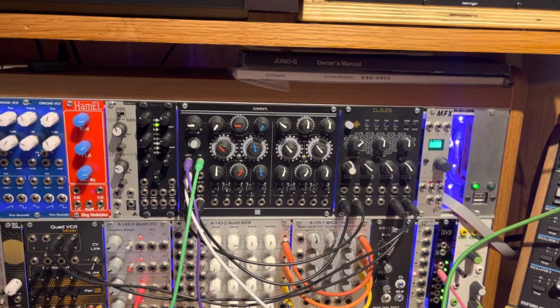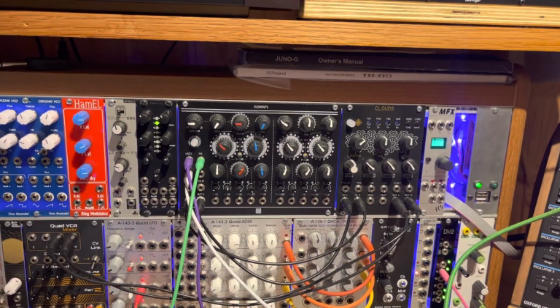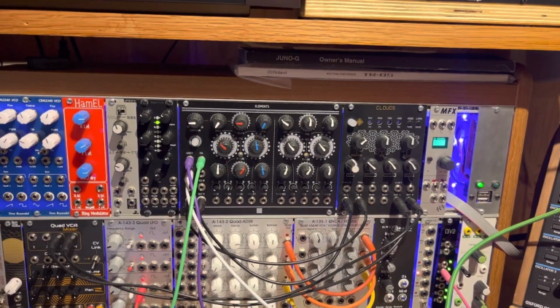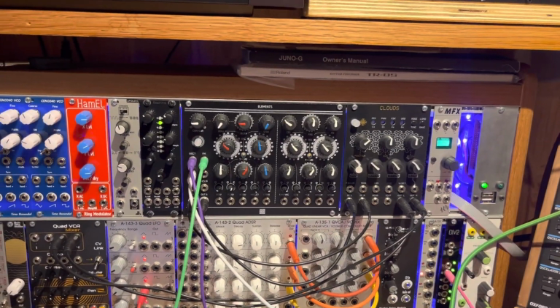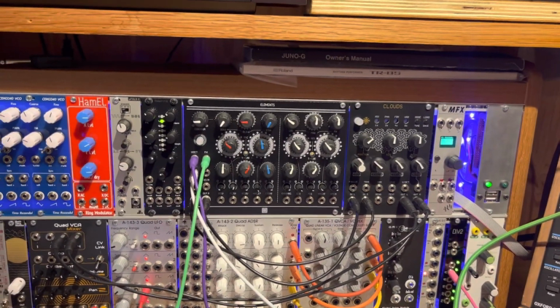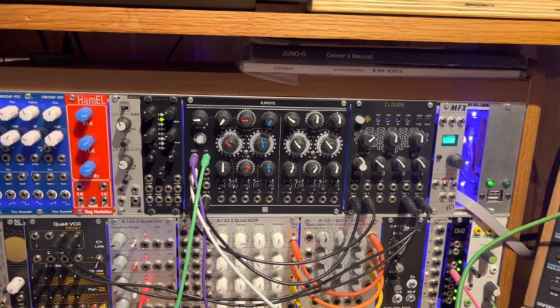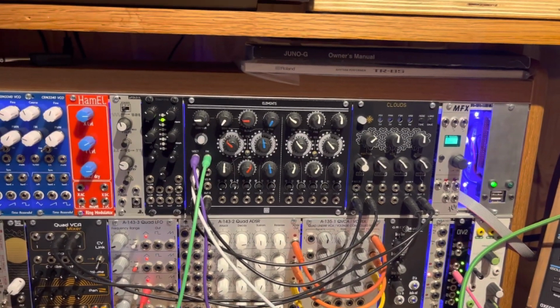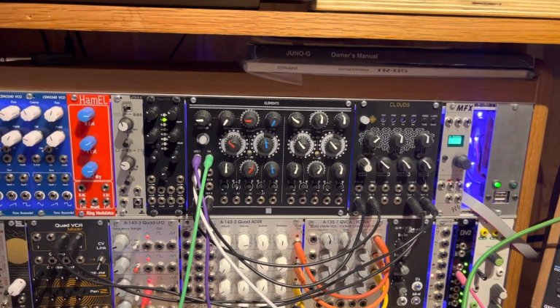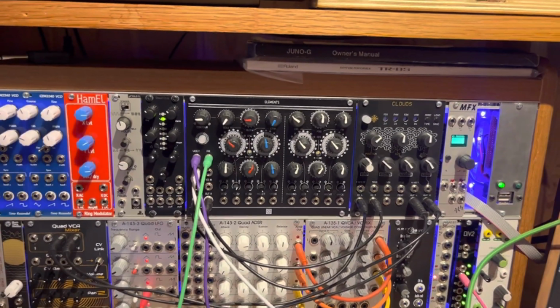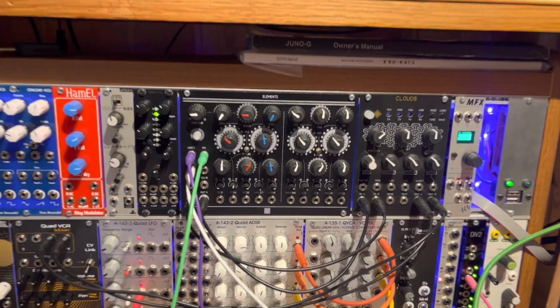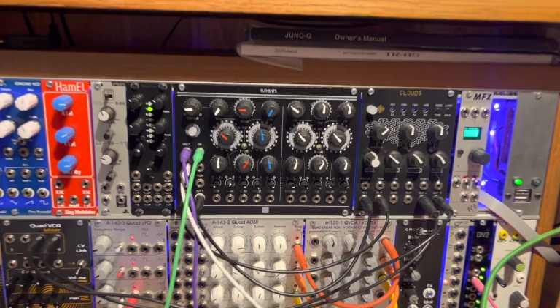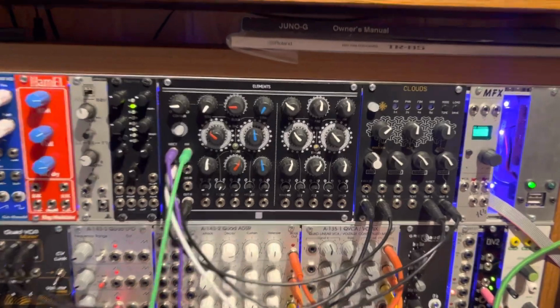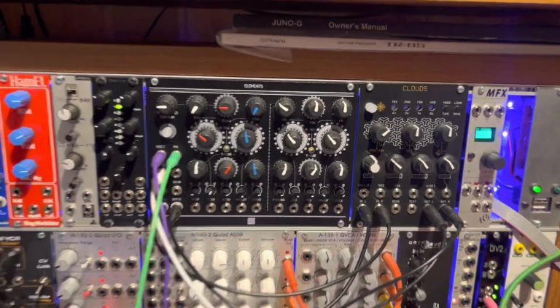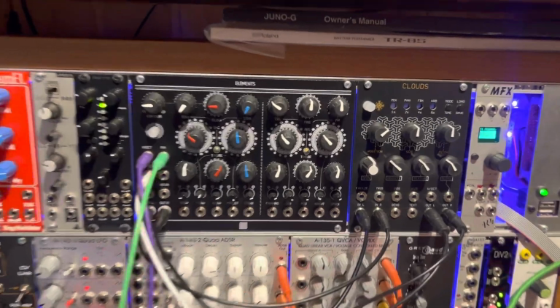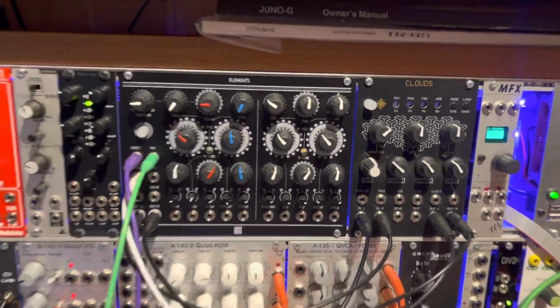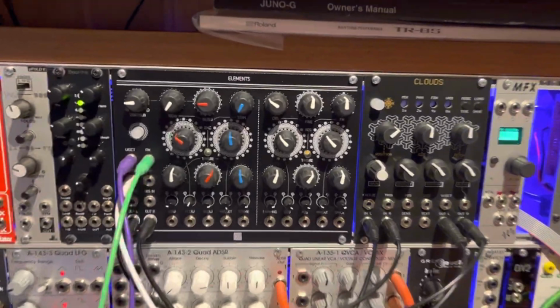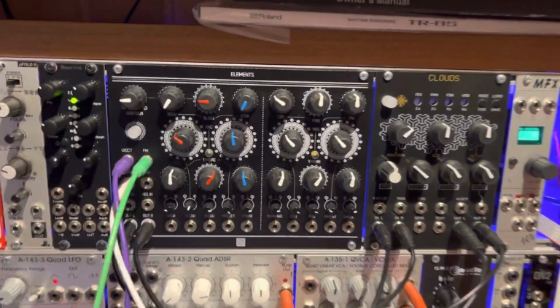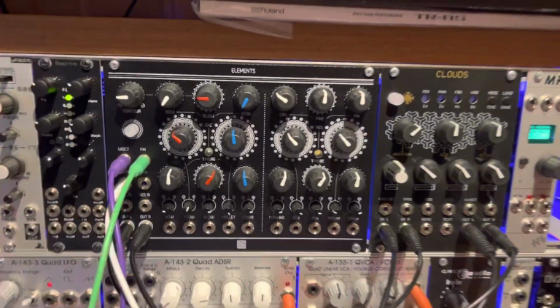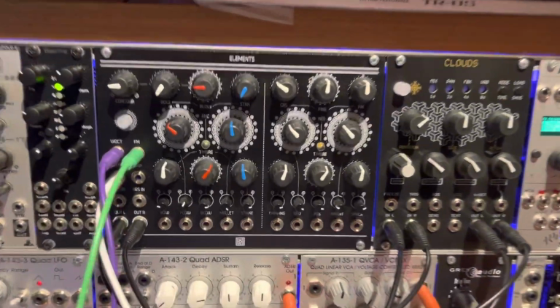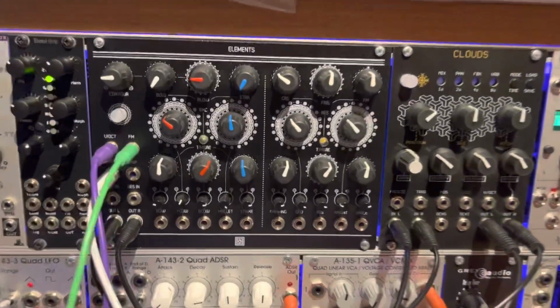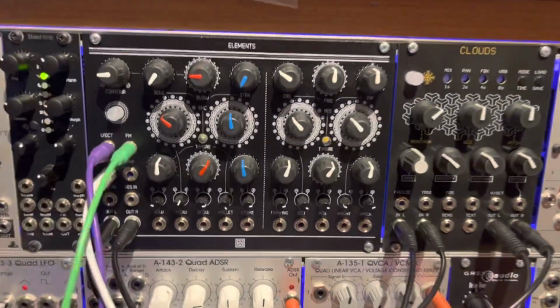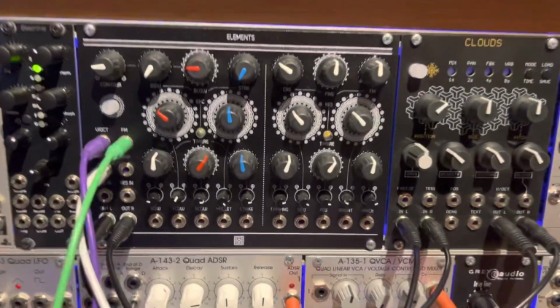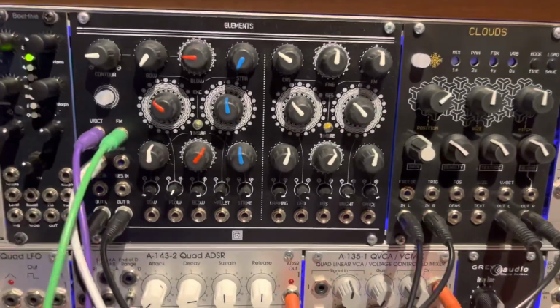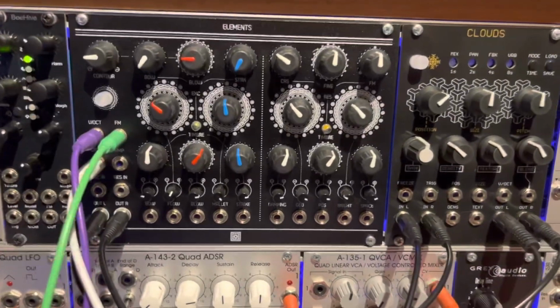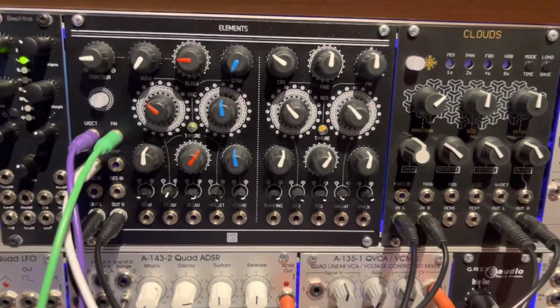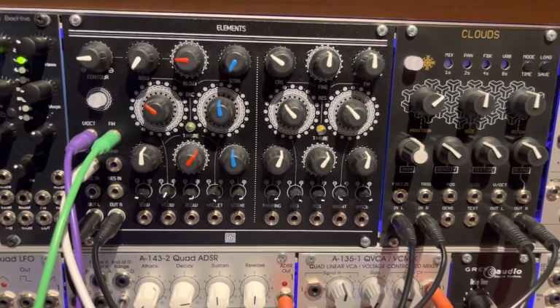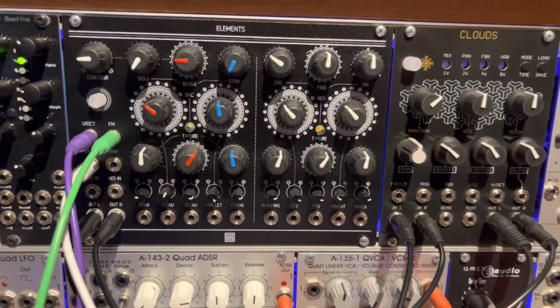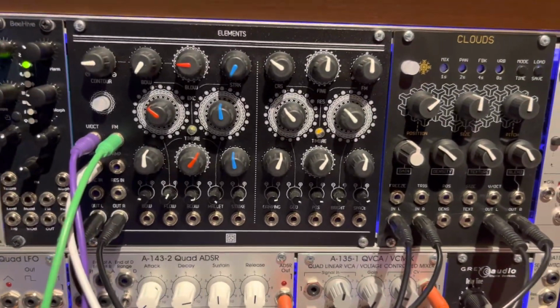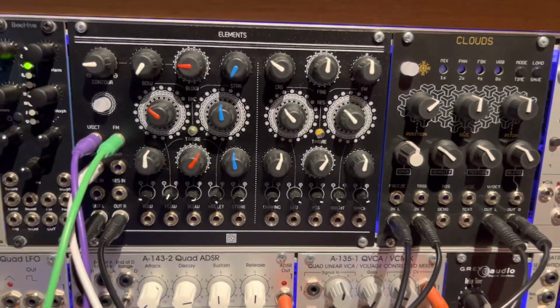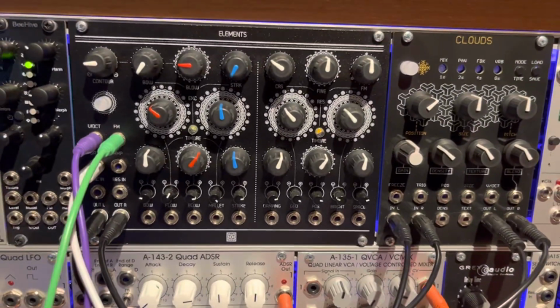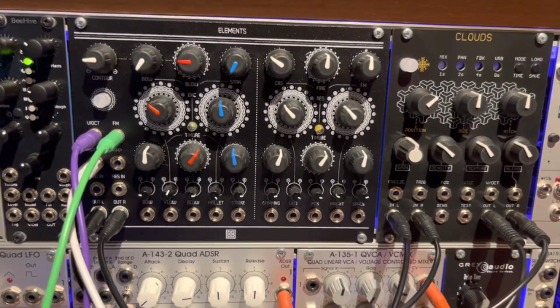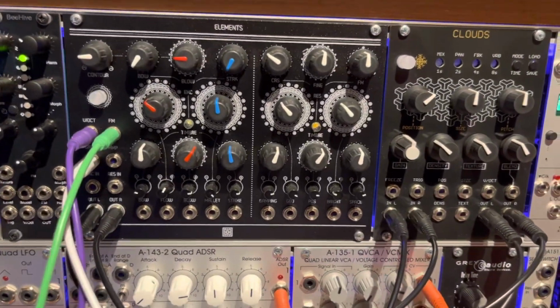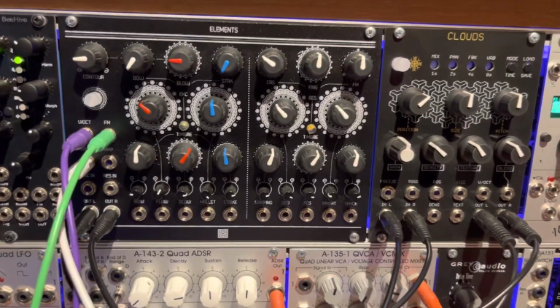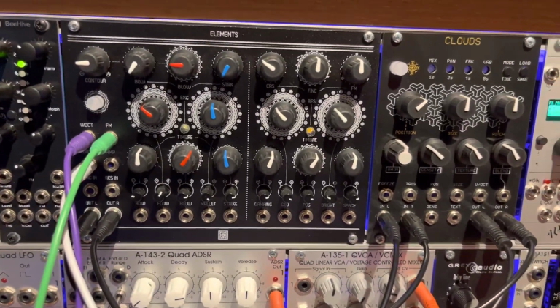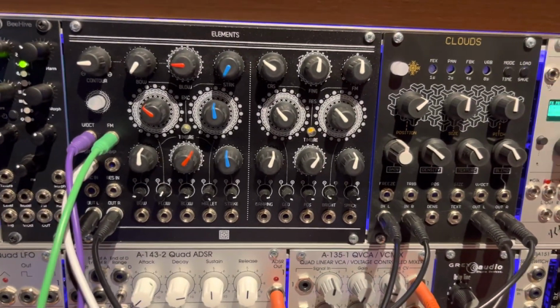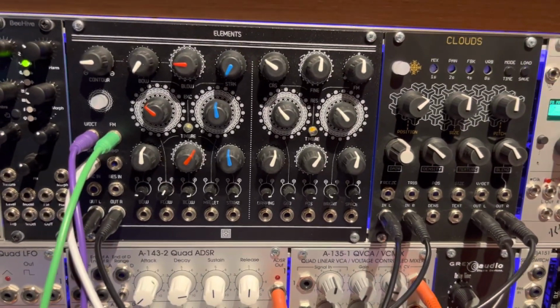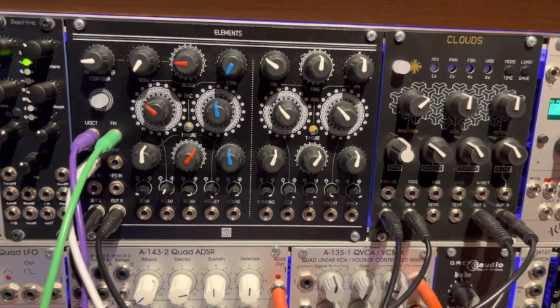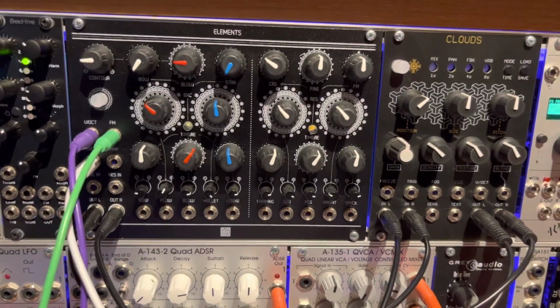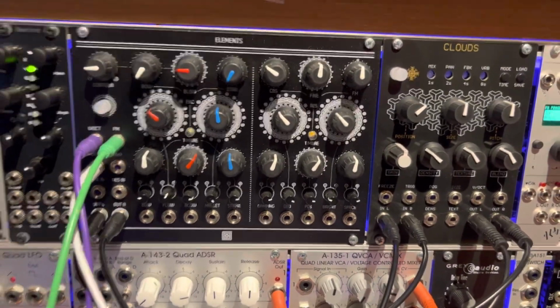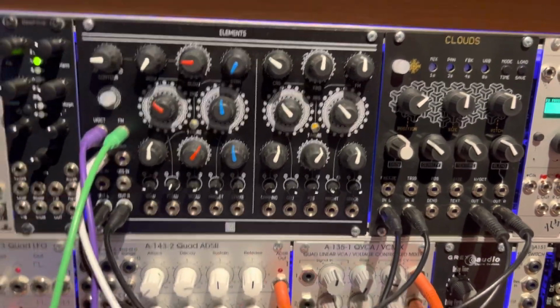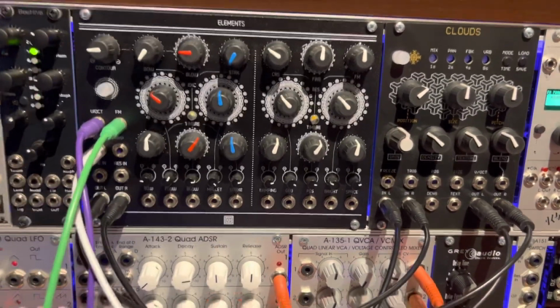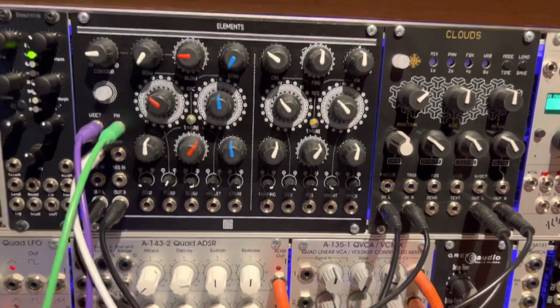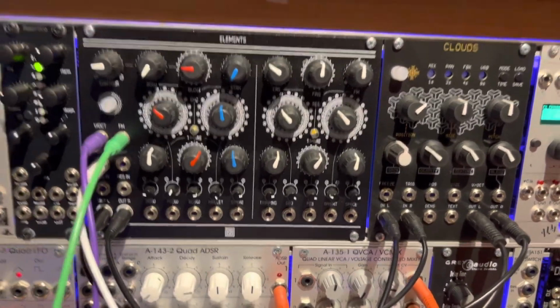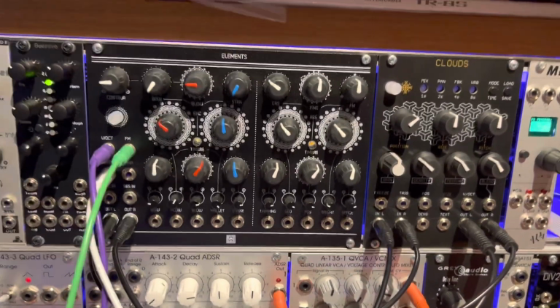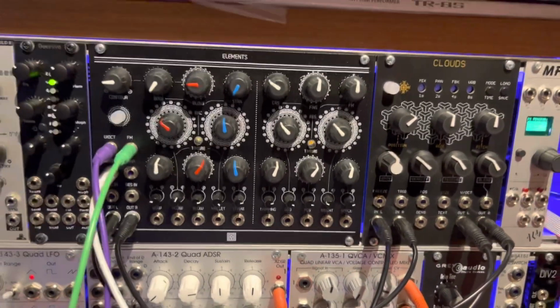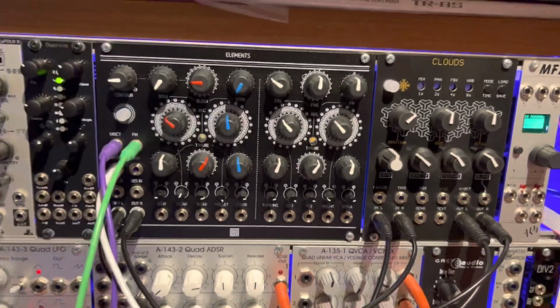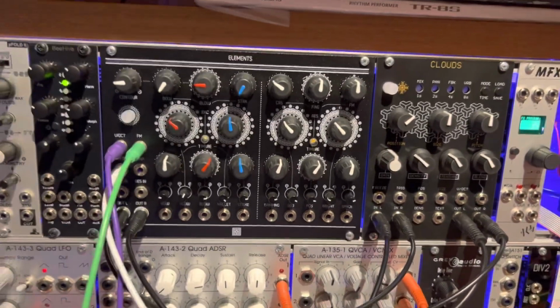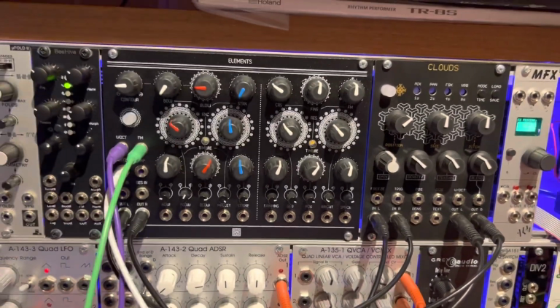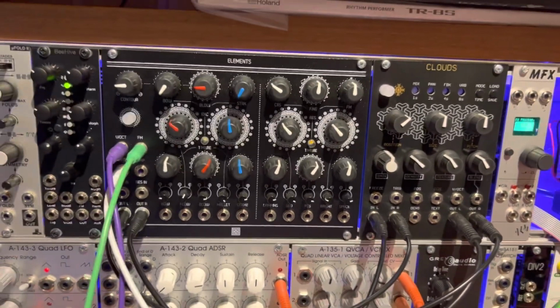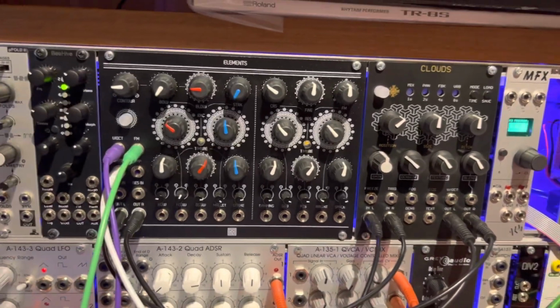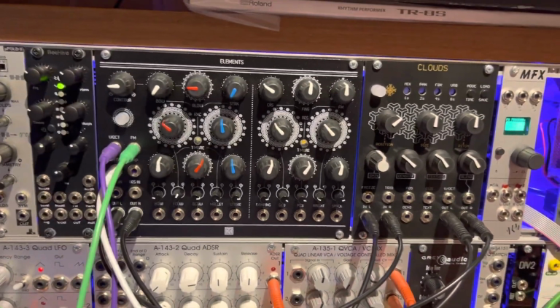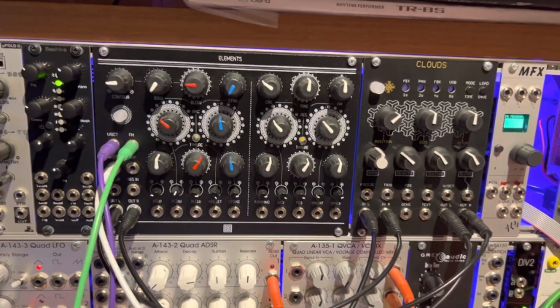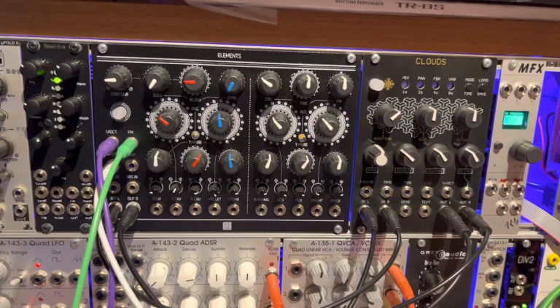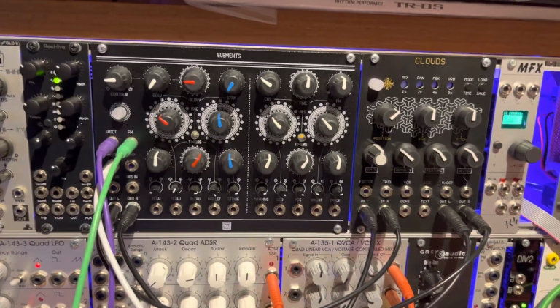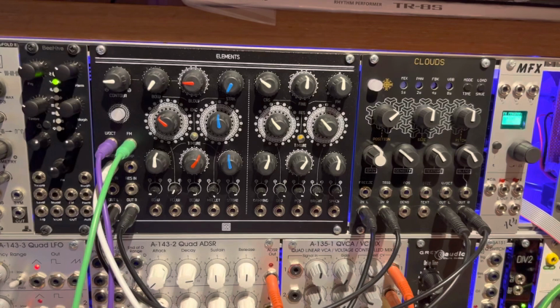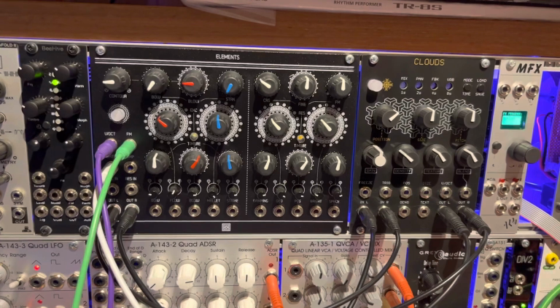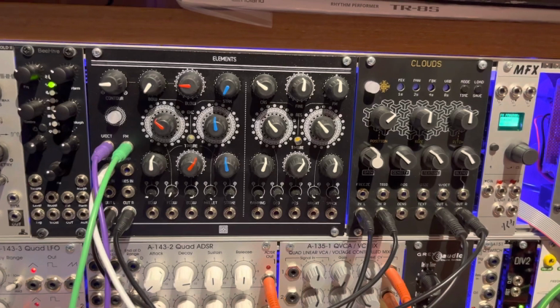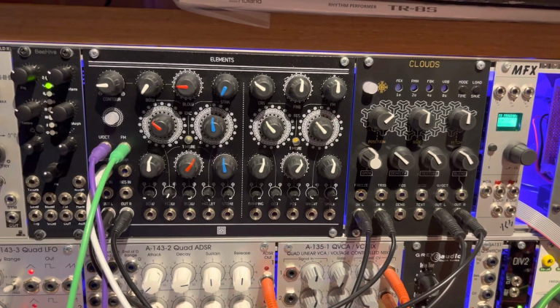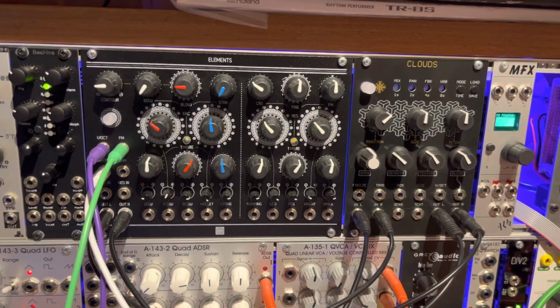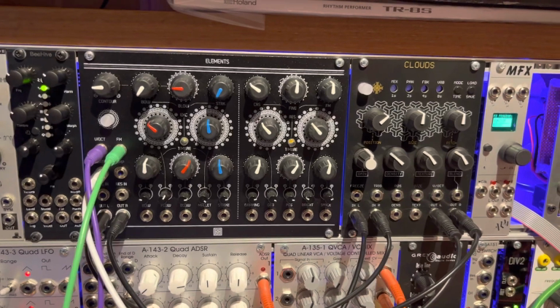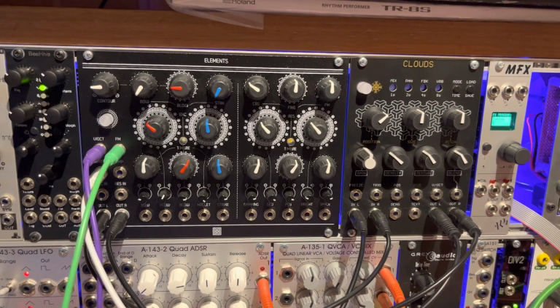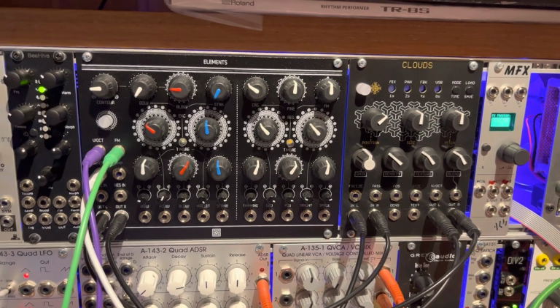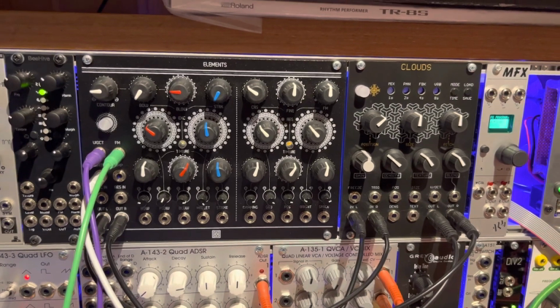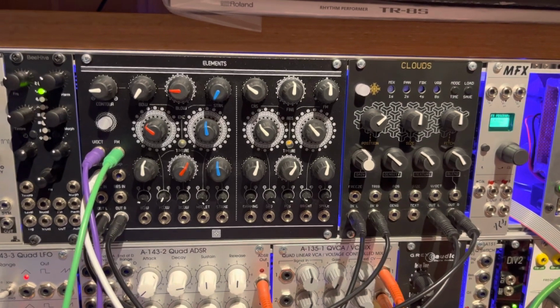I think you'll agree that just those two modules together can make some really, really nice sounds.